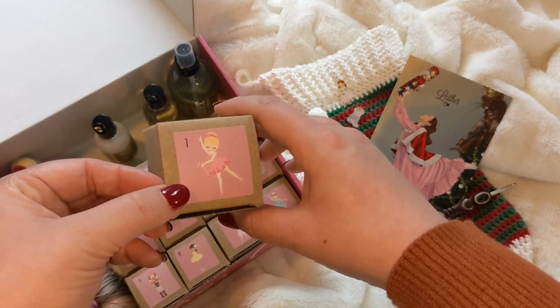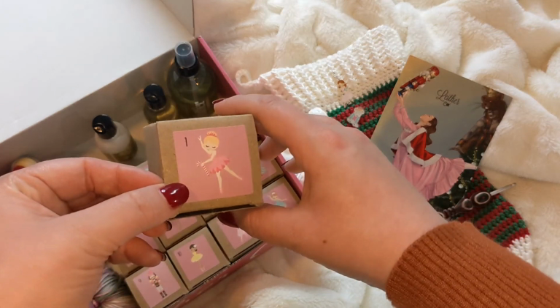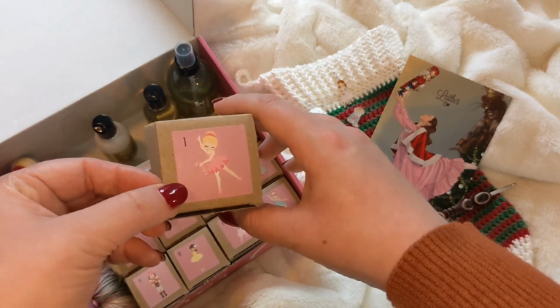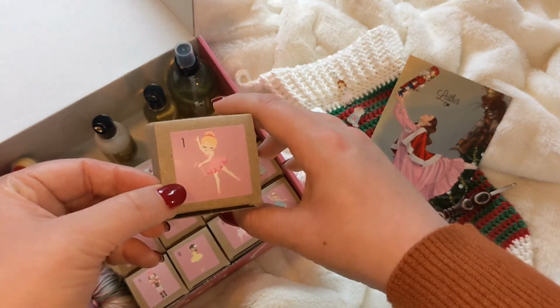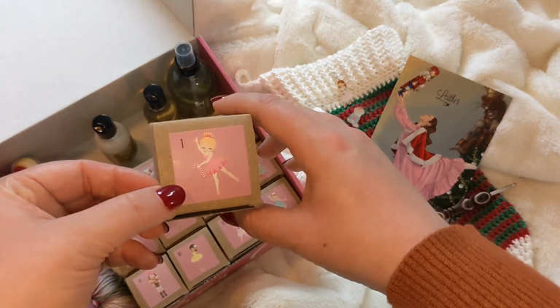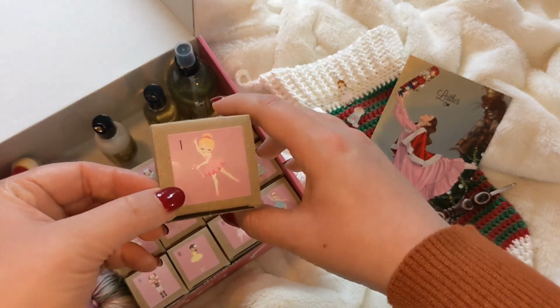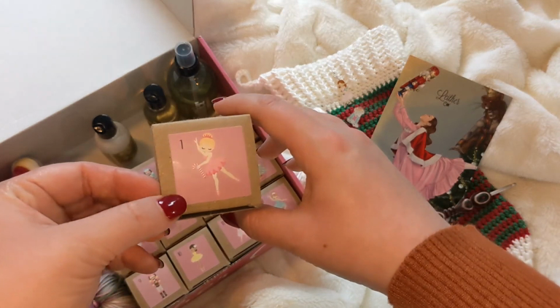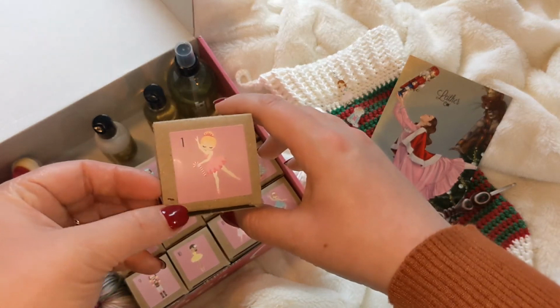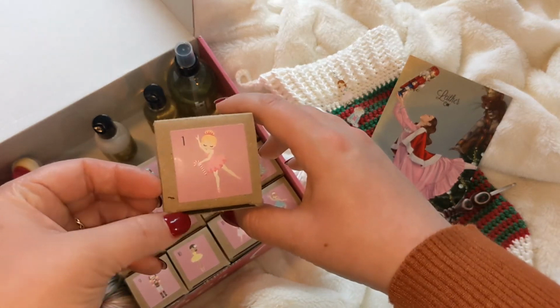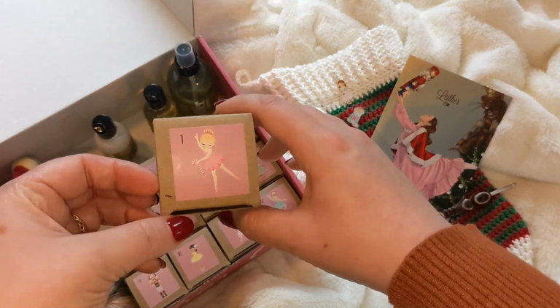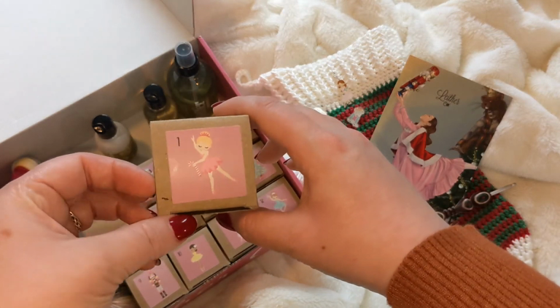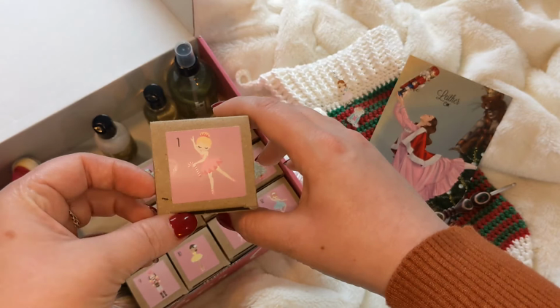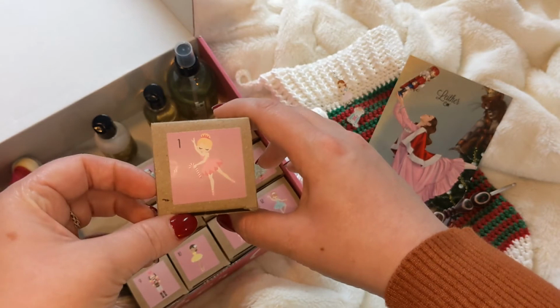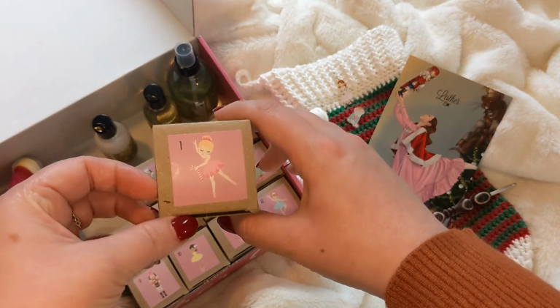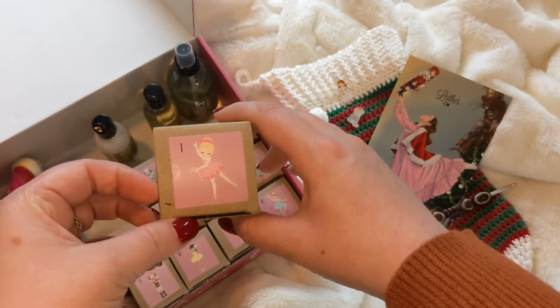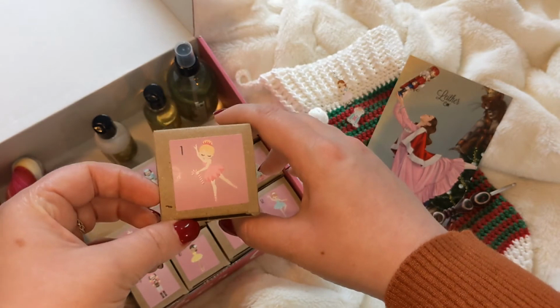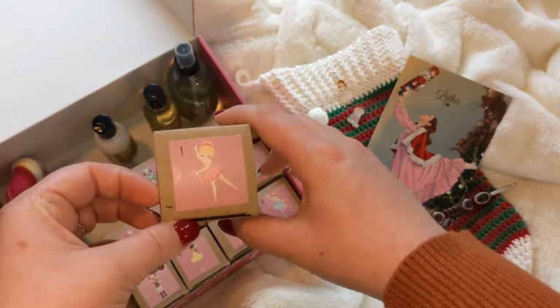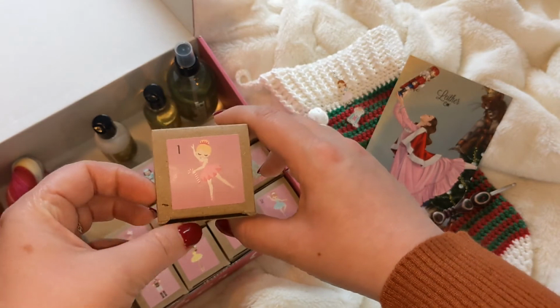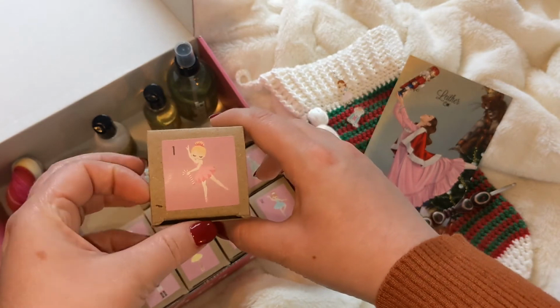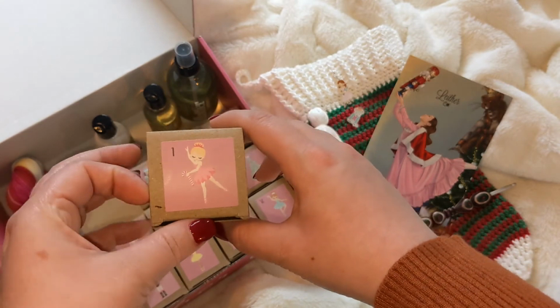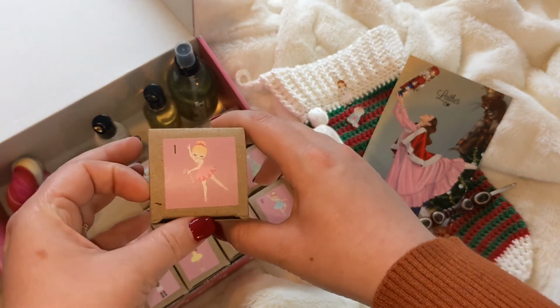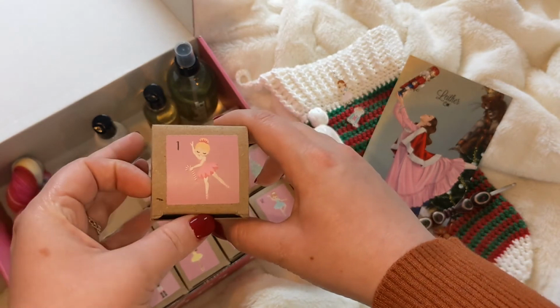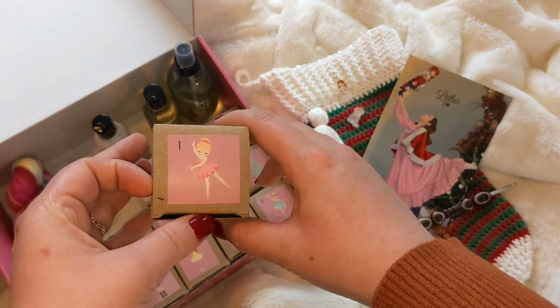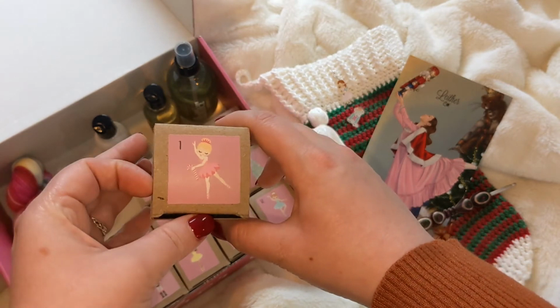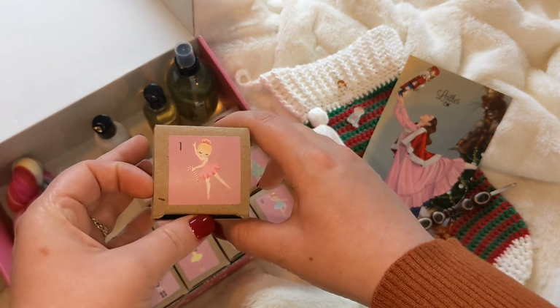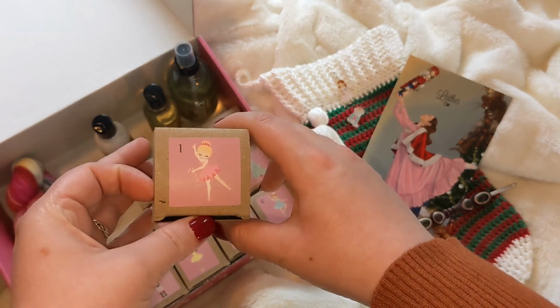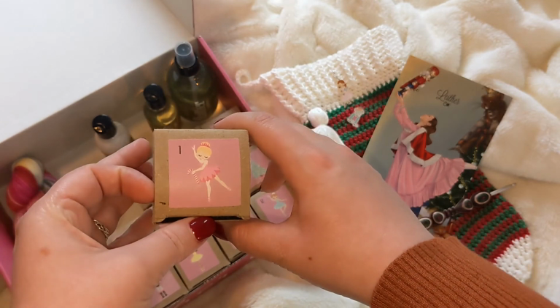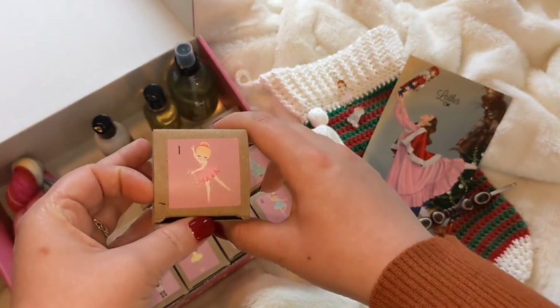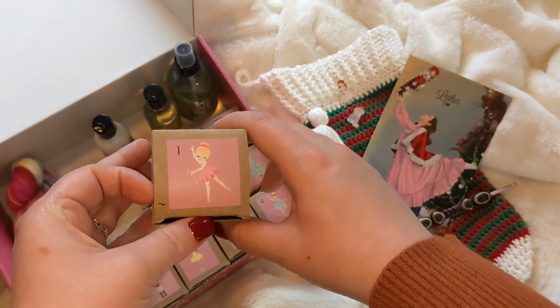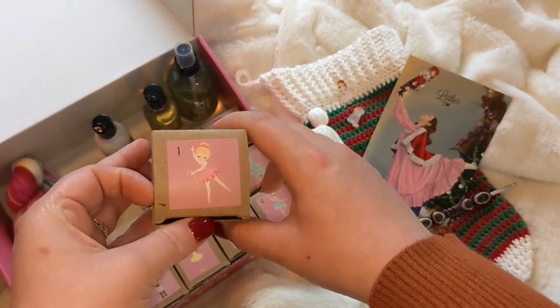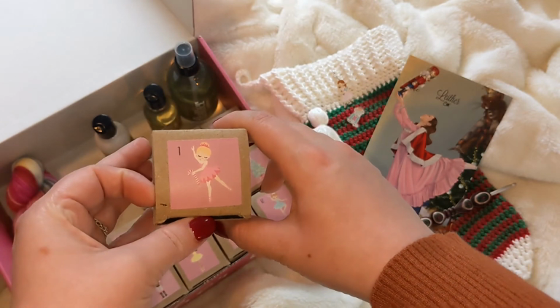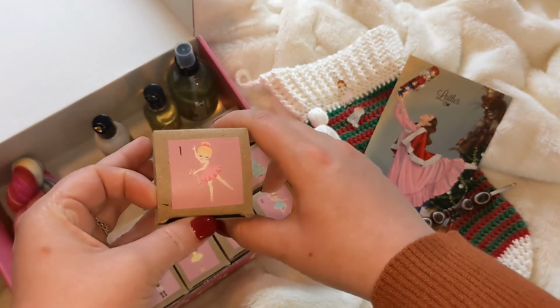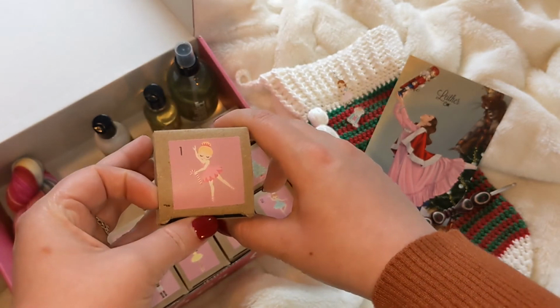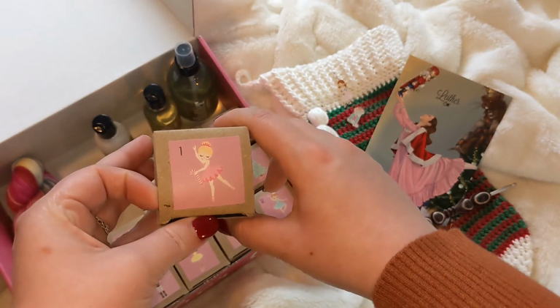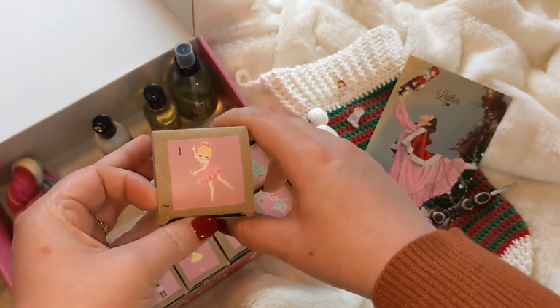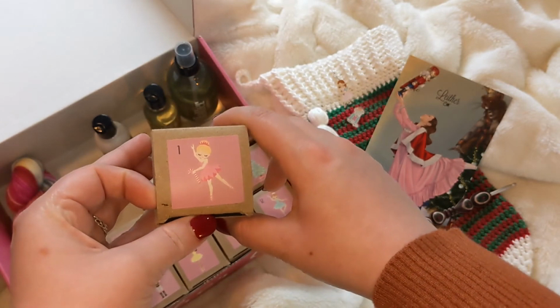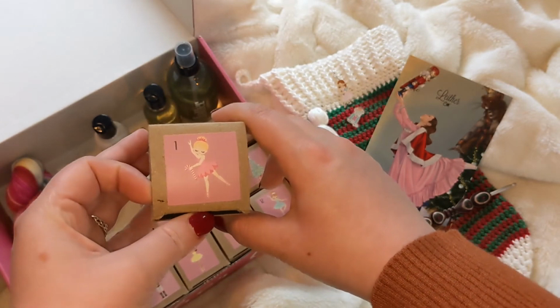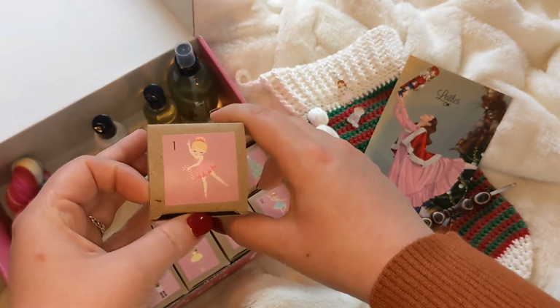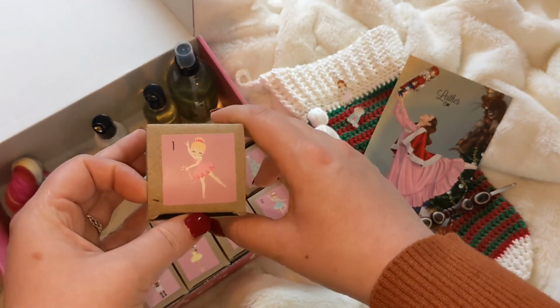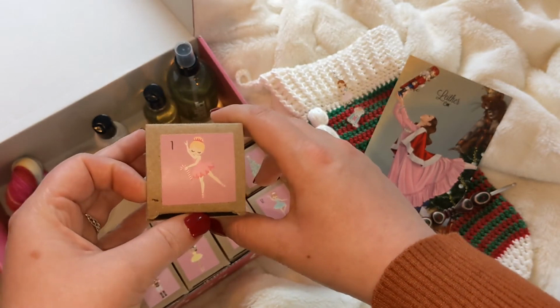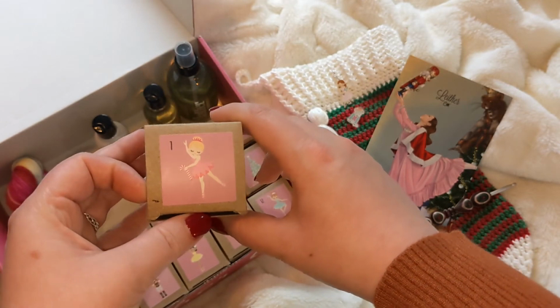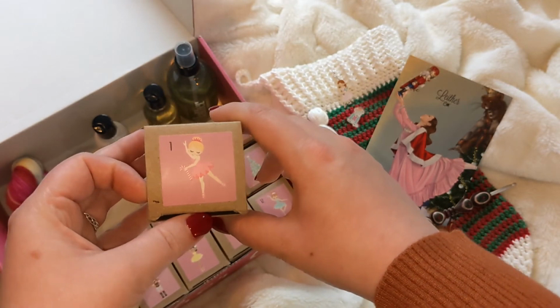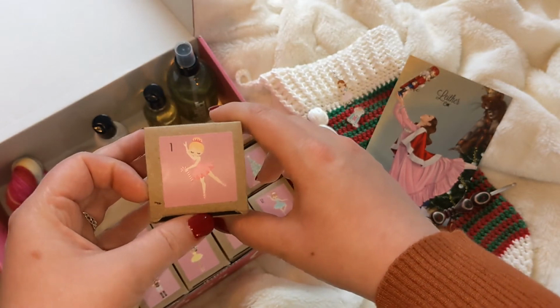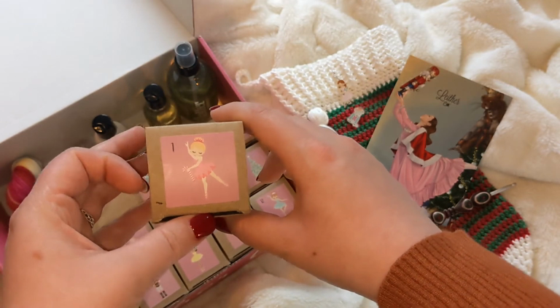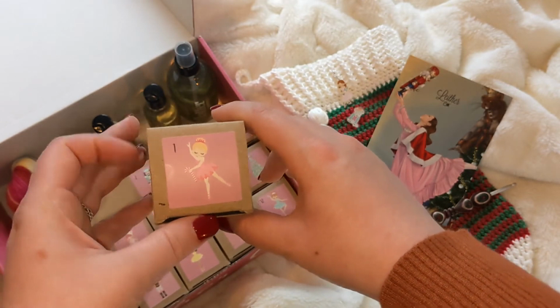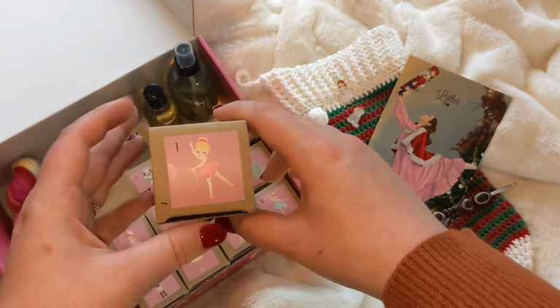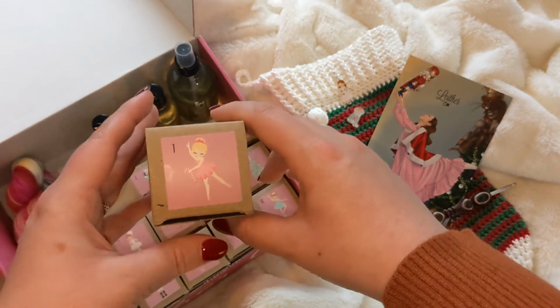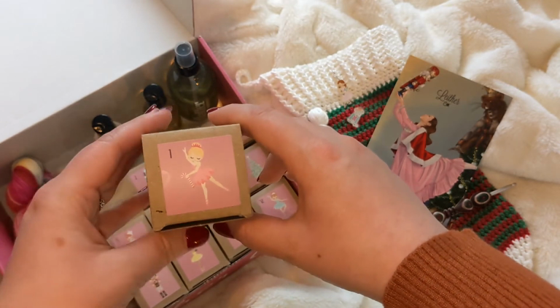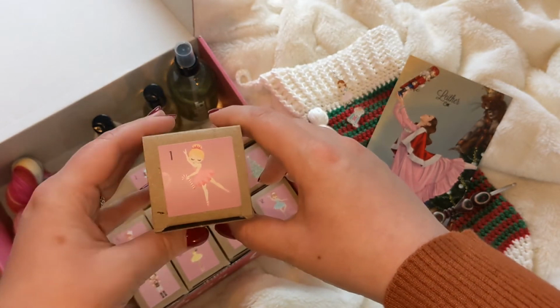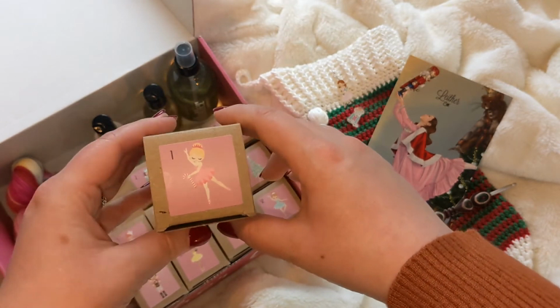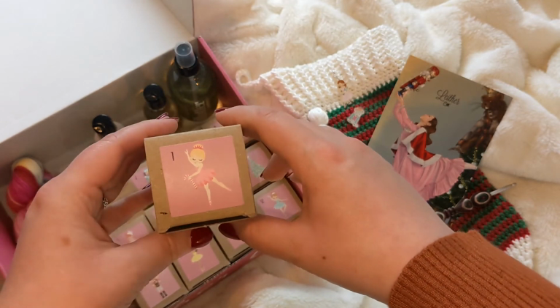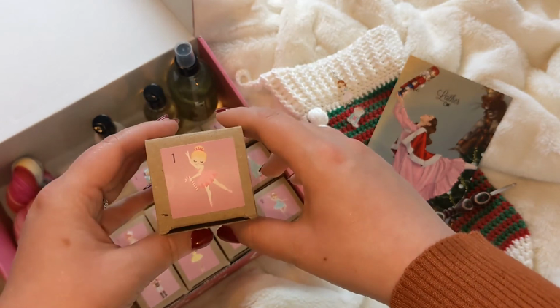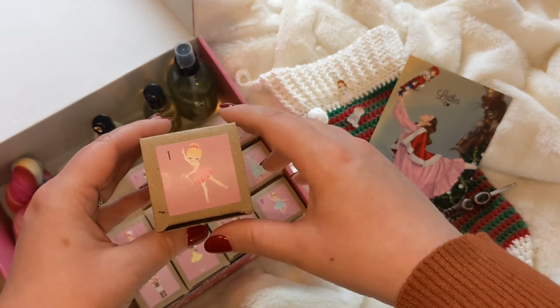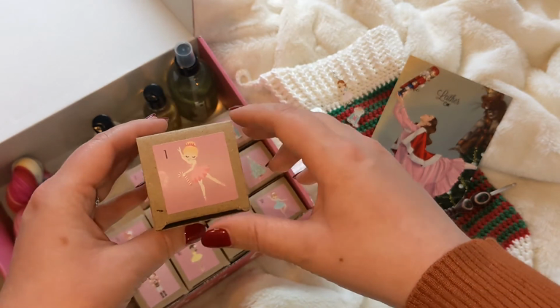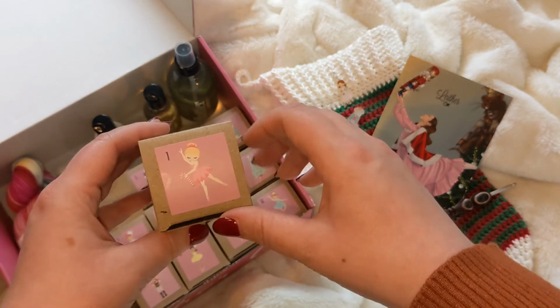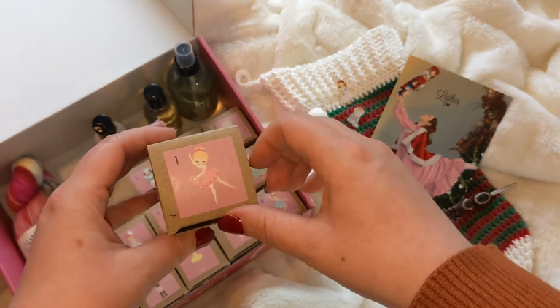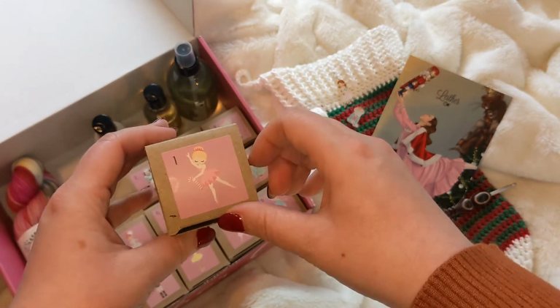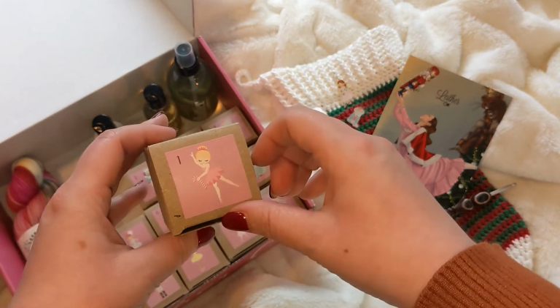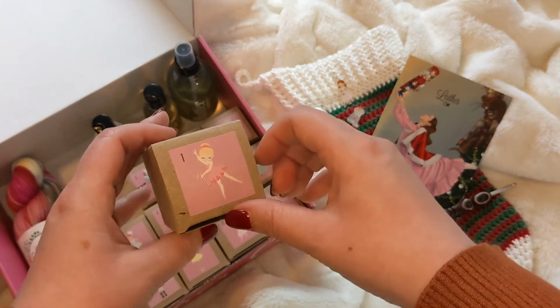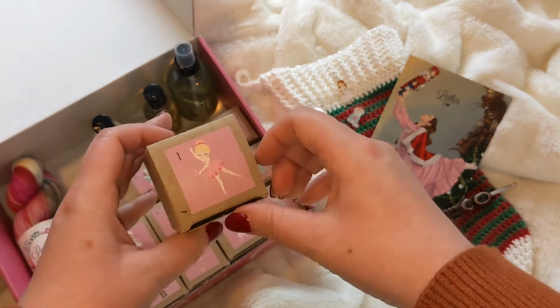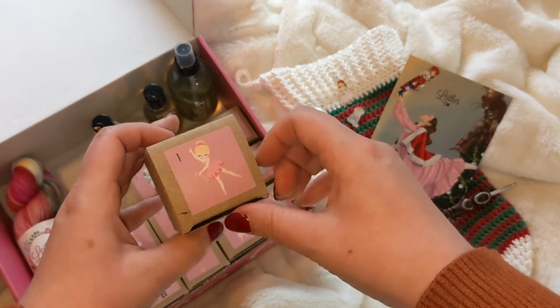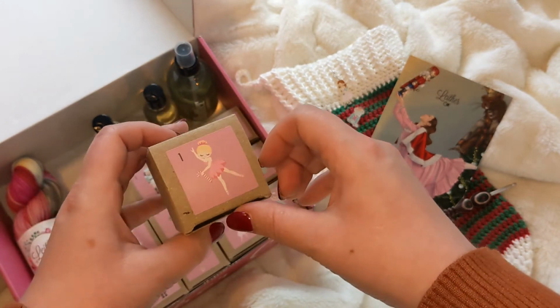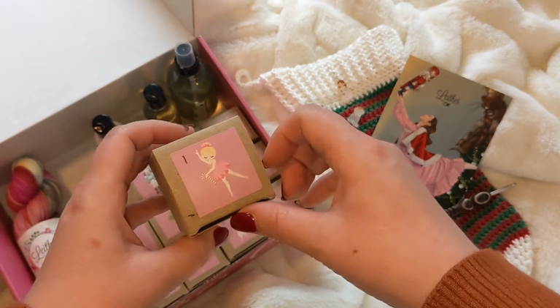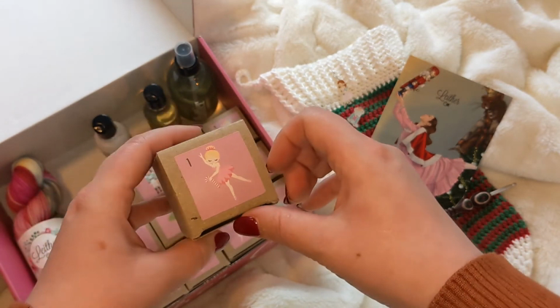Which, as you can tell, is very Nutcracker themed. I believe that is a Sugar Plum Fairy — I might be mistaken.